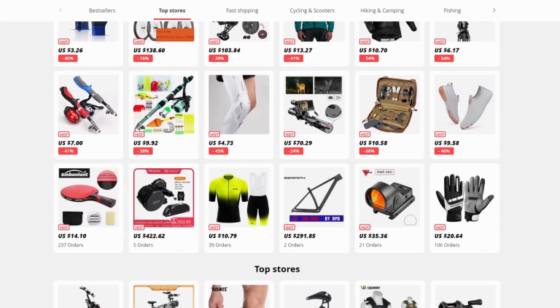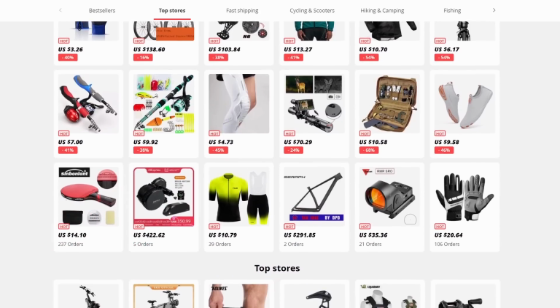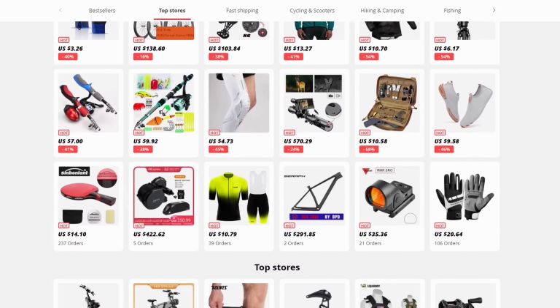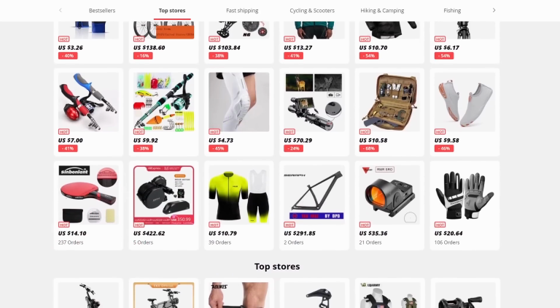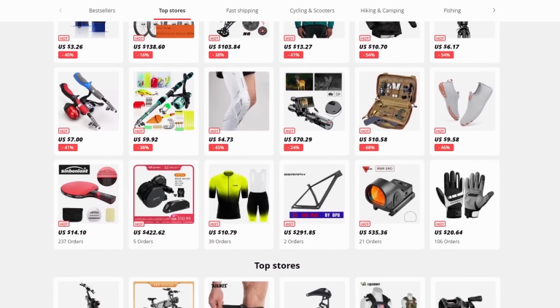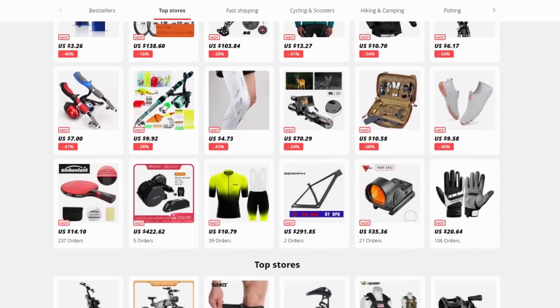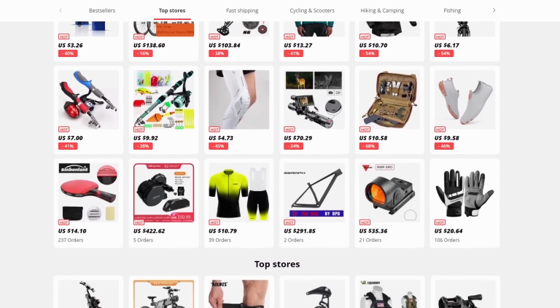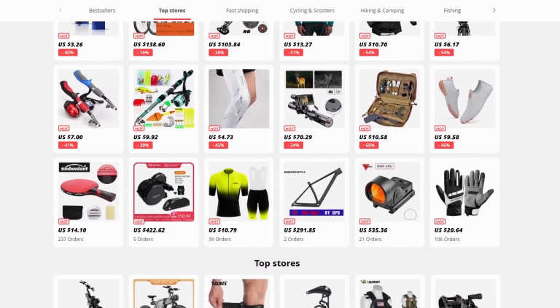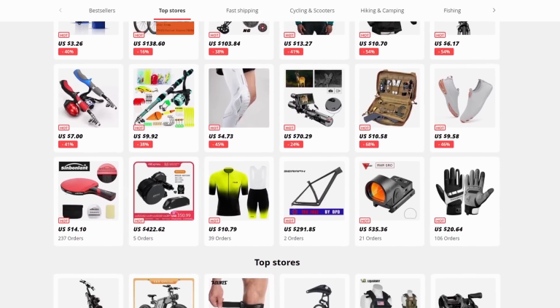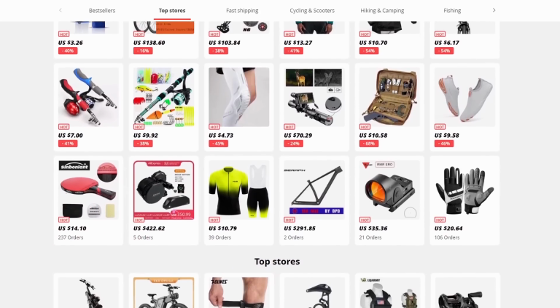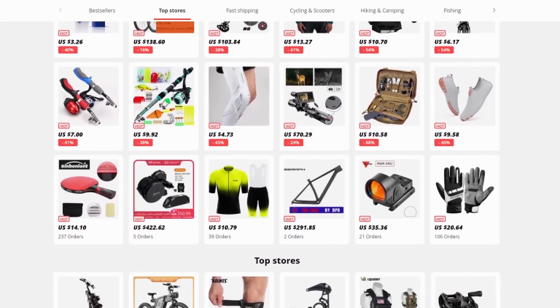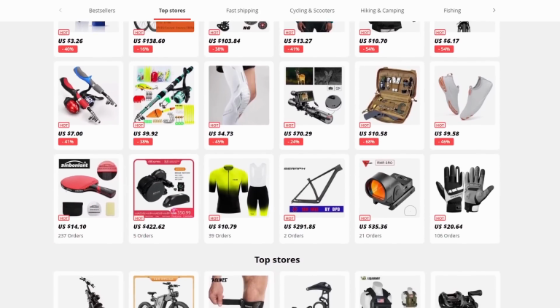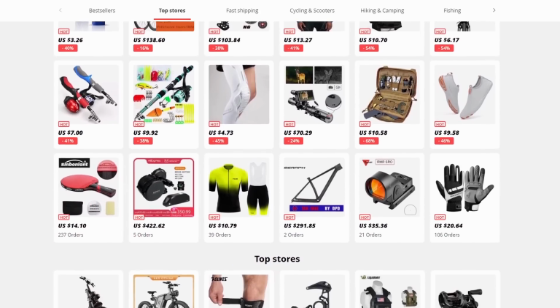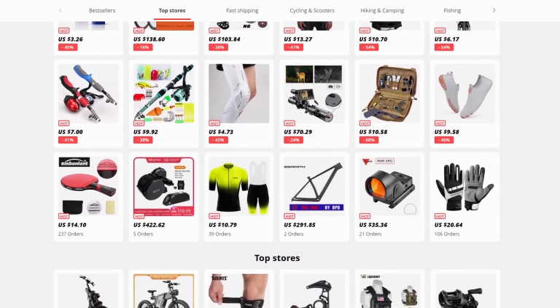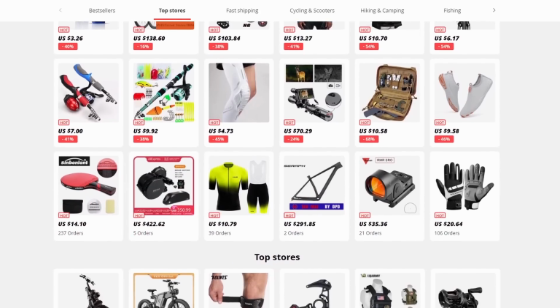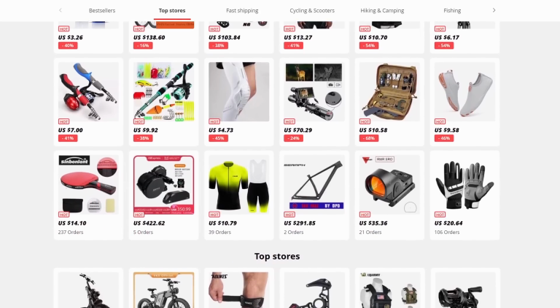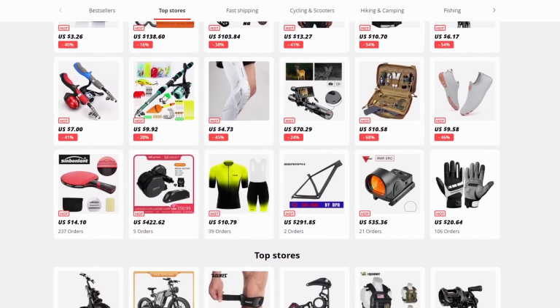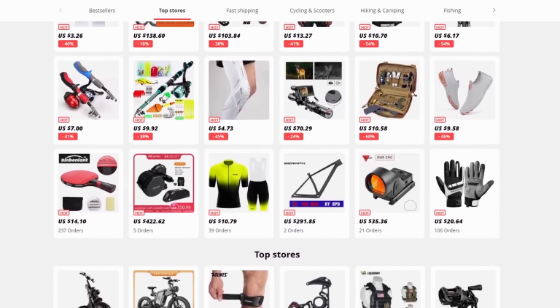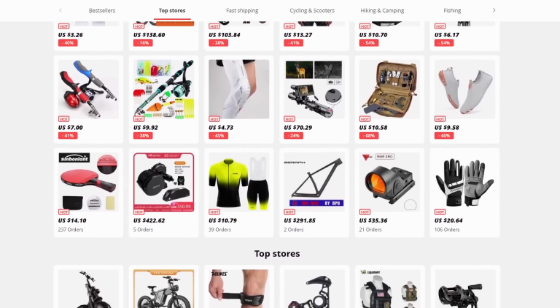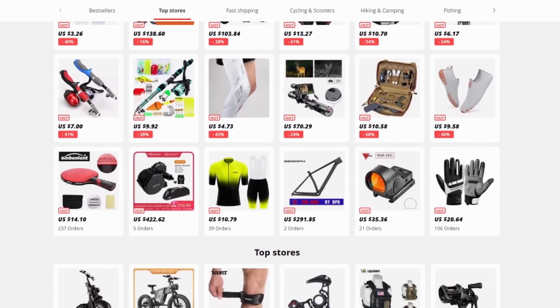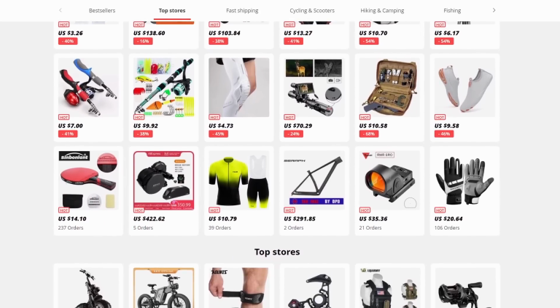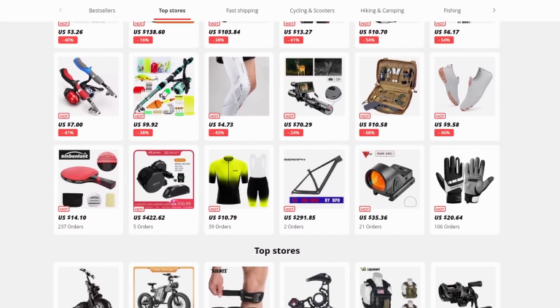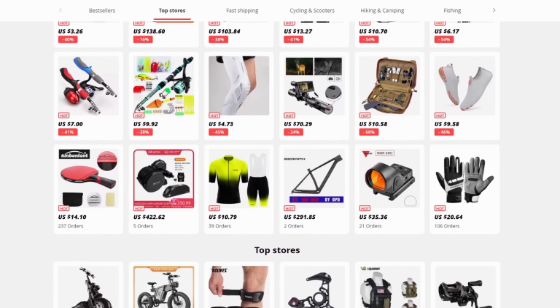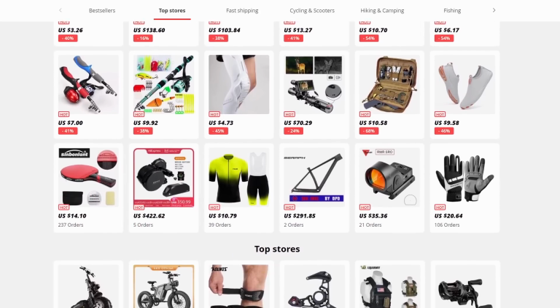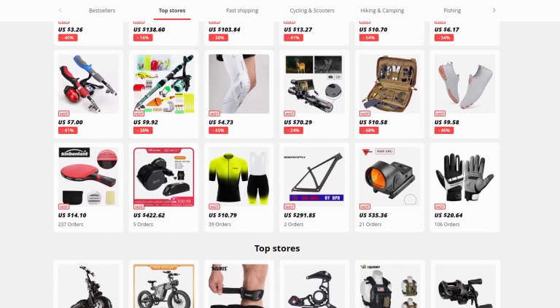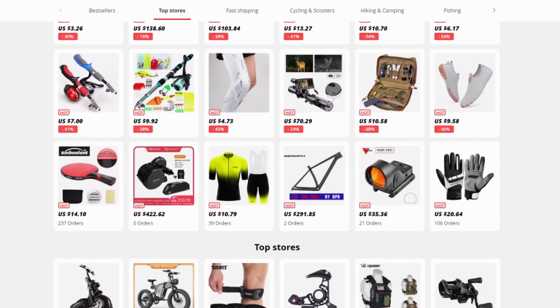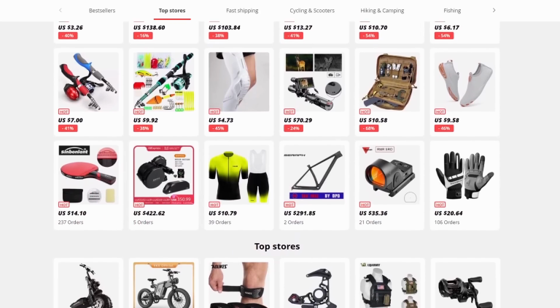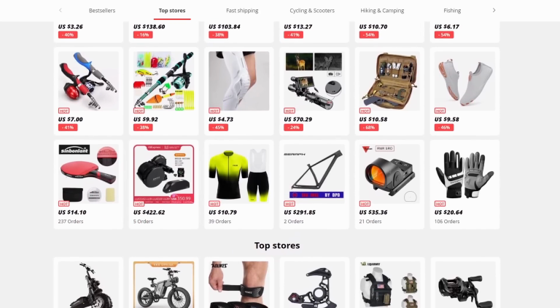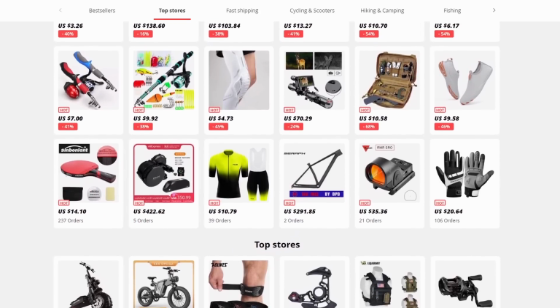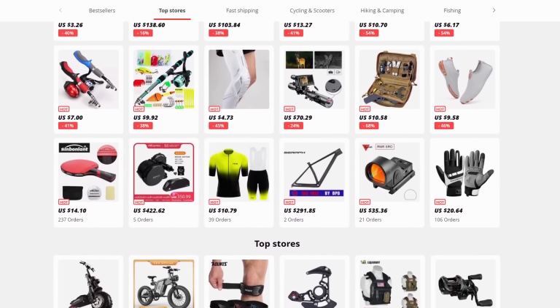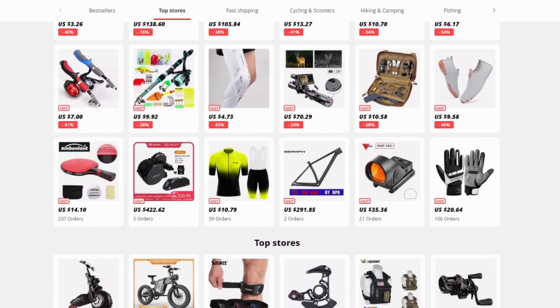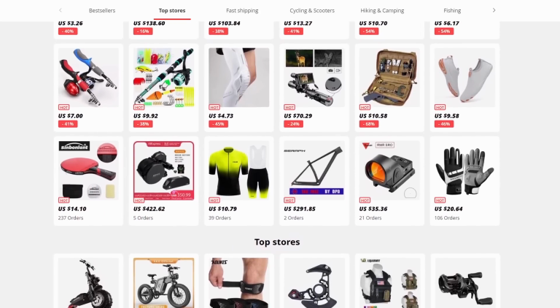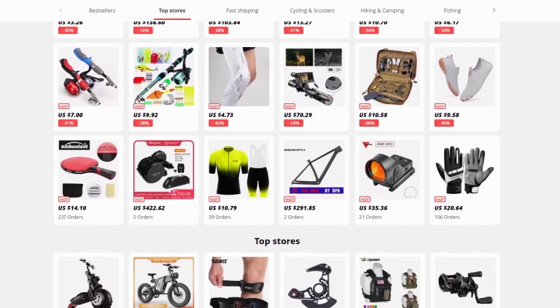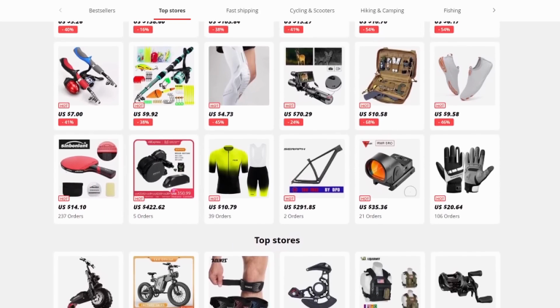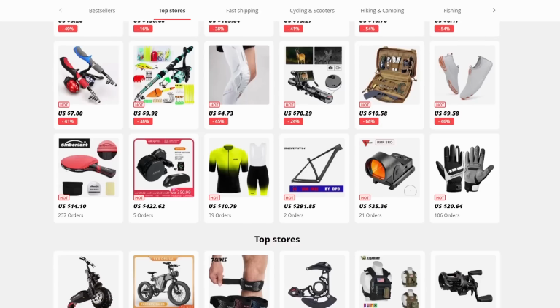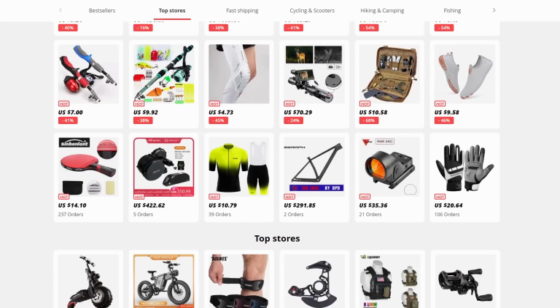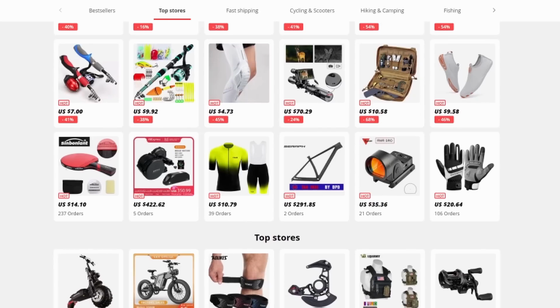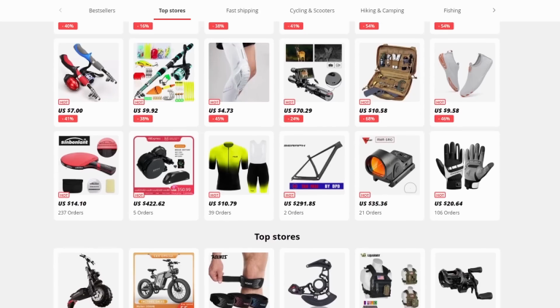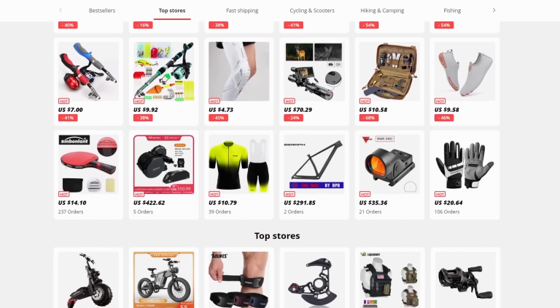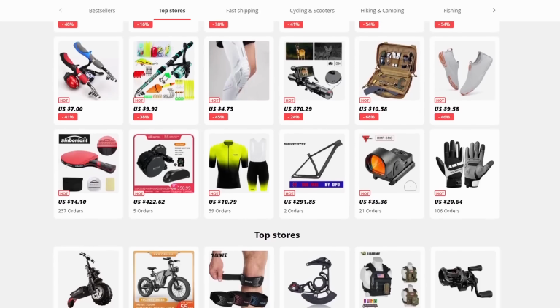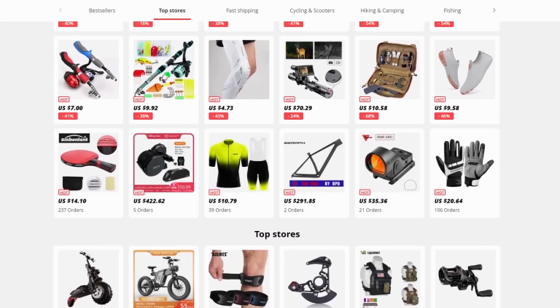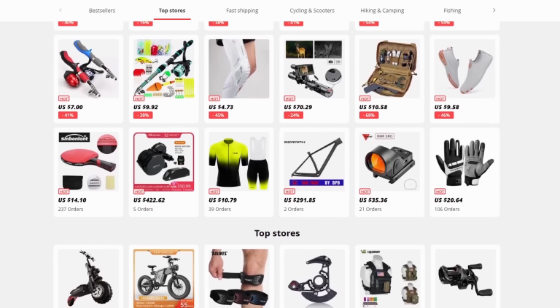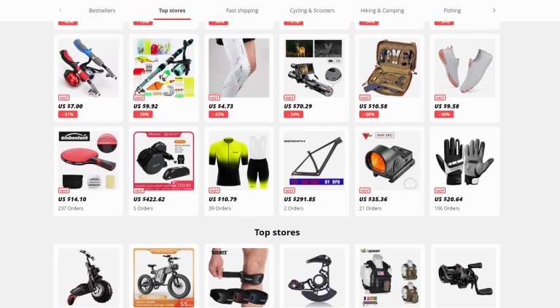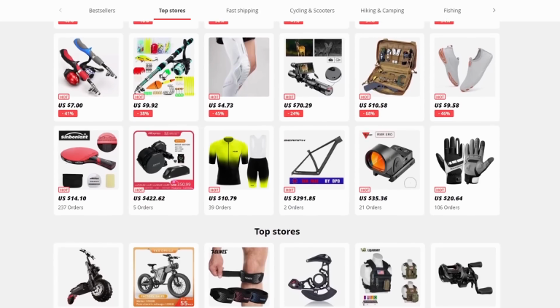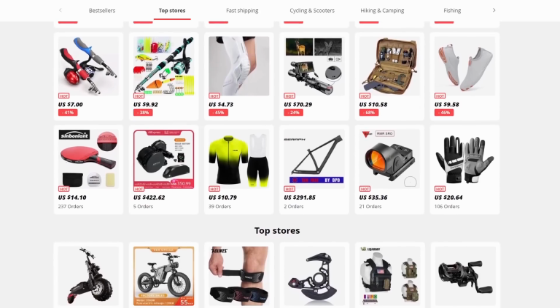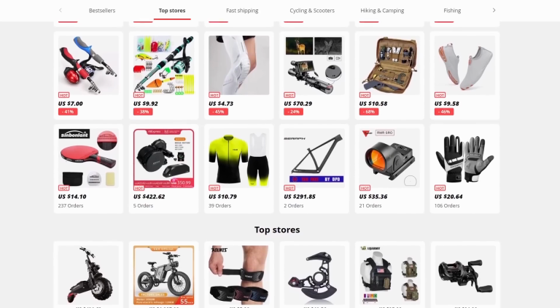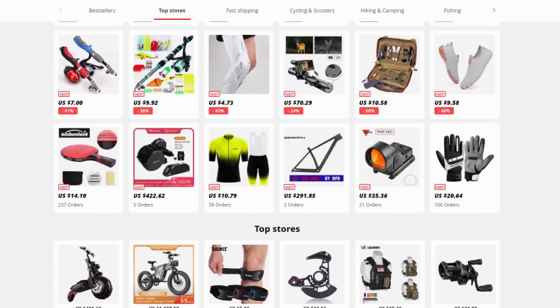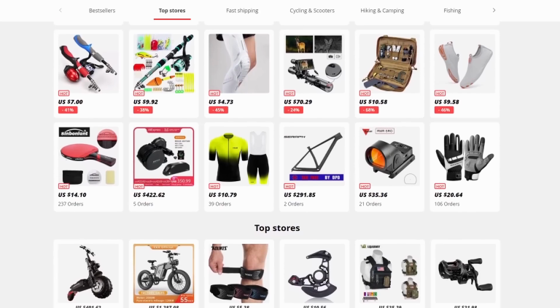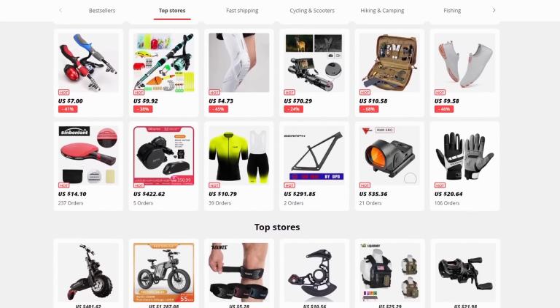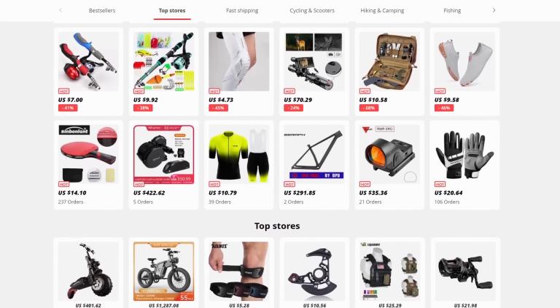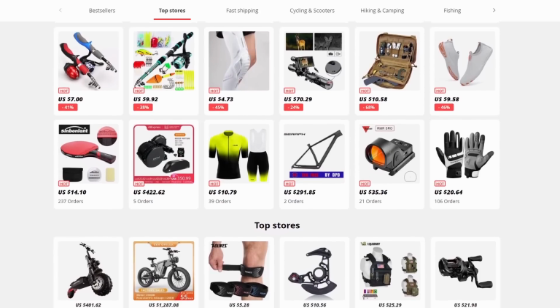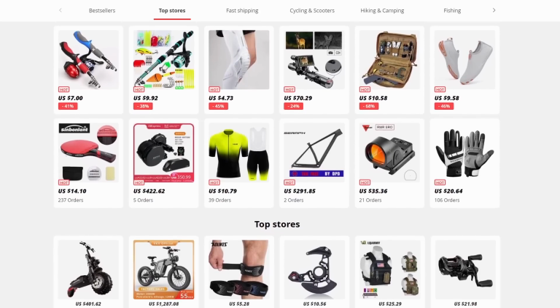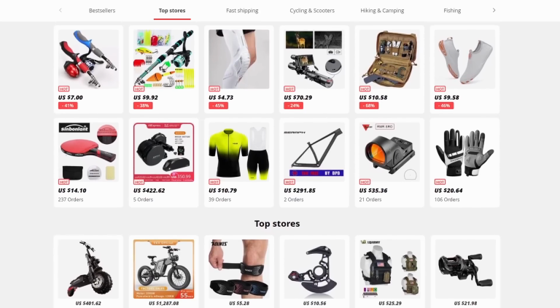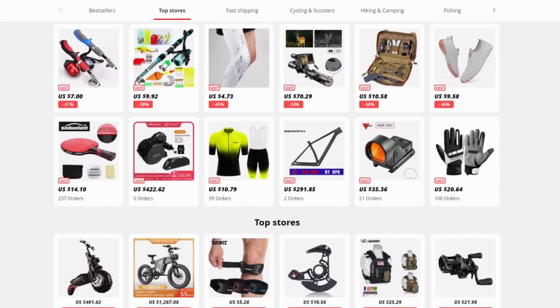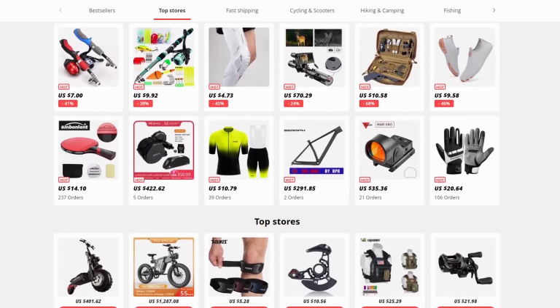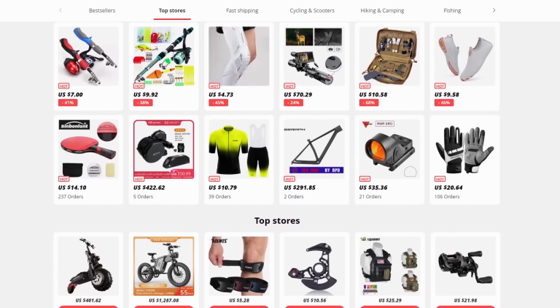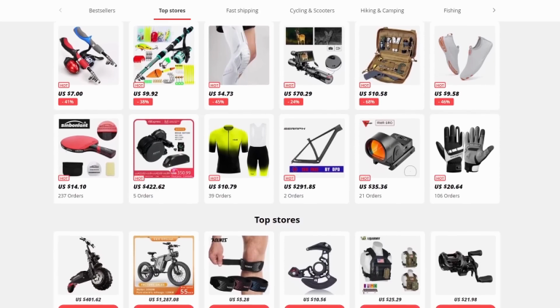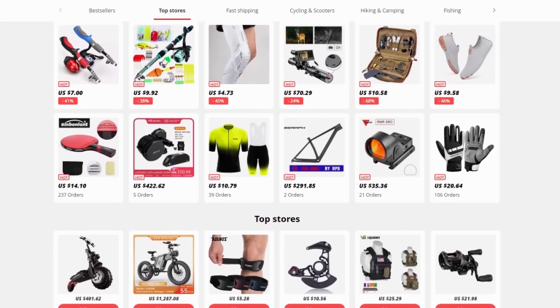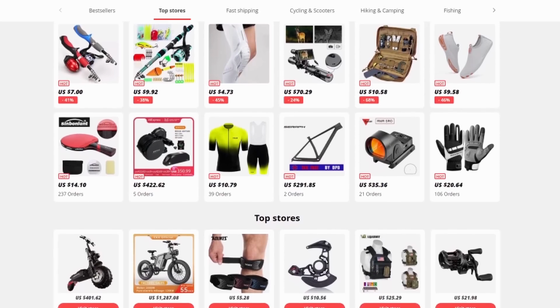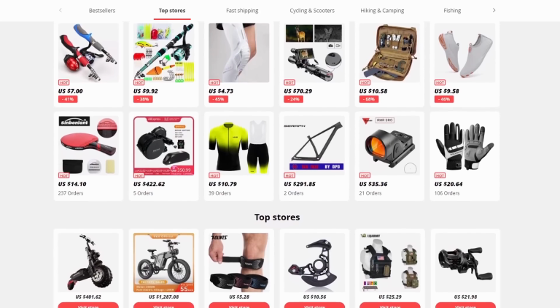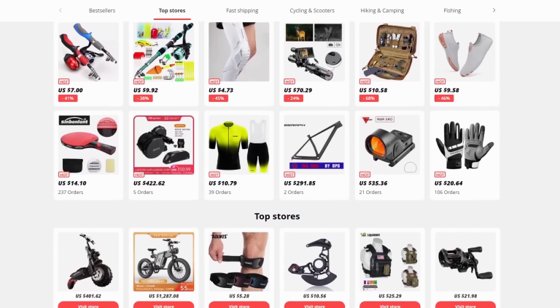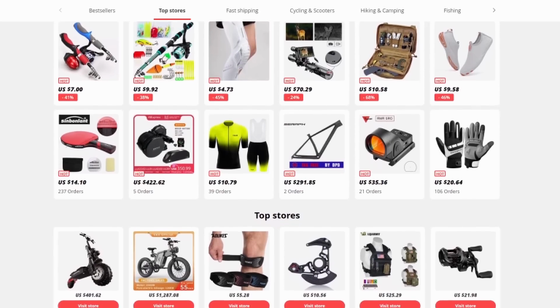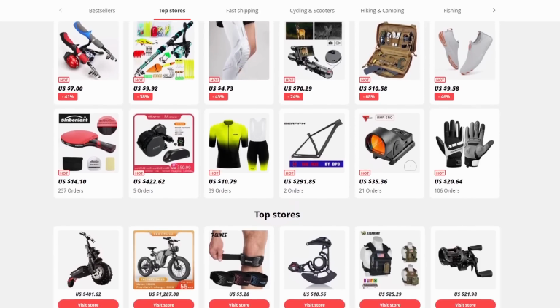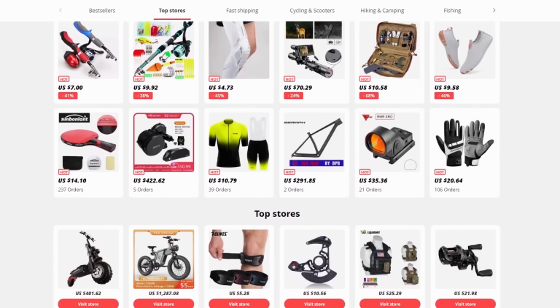I am thinking Christmas presents, holiday presents. That was exciting to see all those great deep discounts on all those great products.